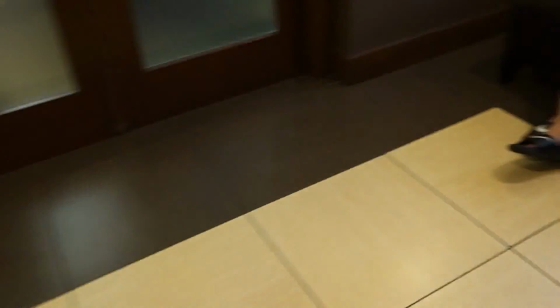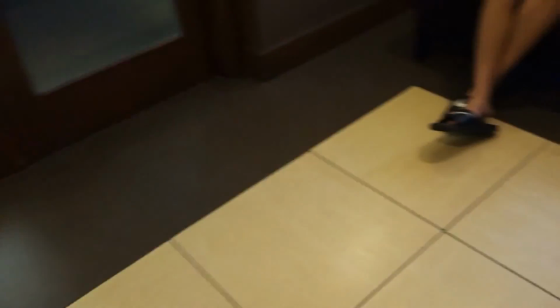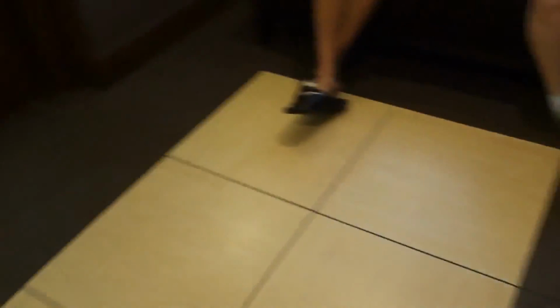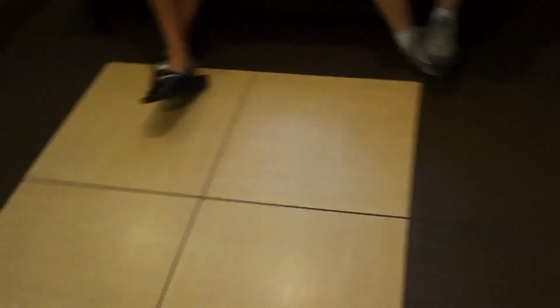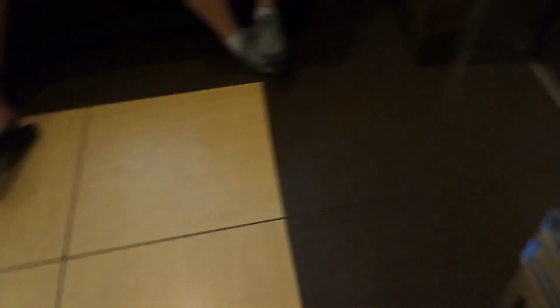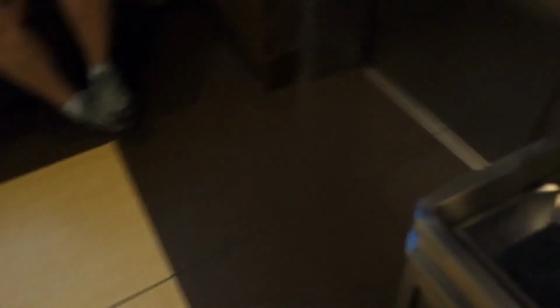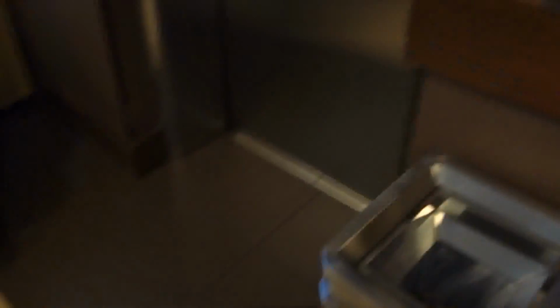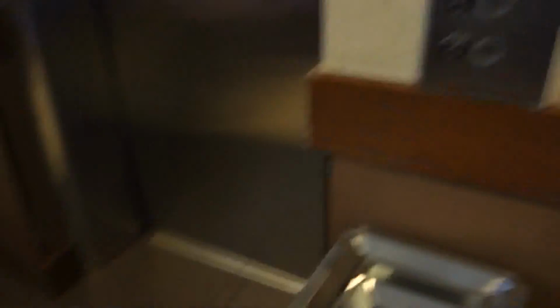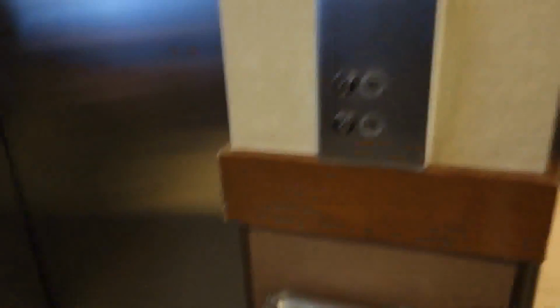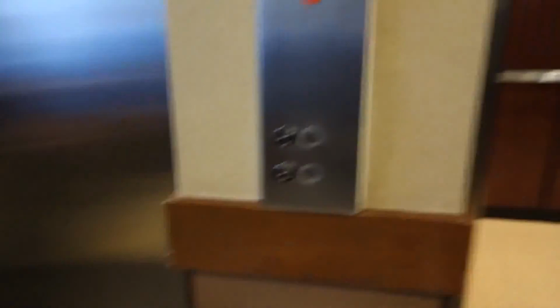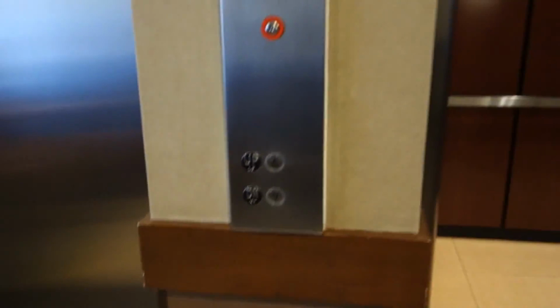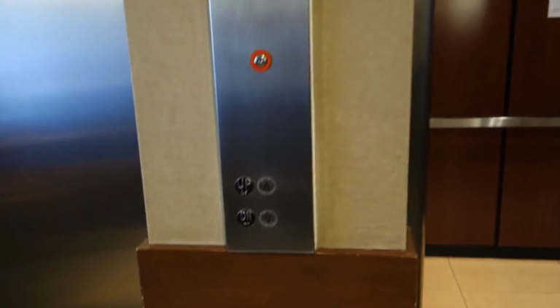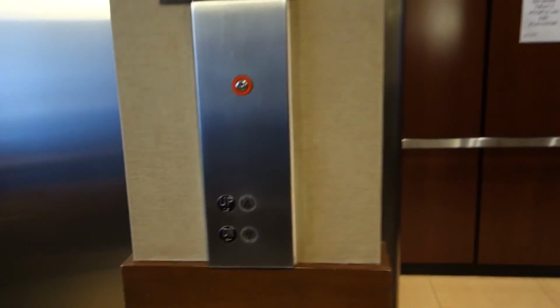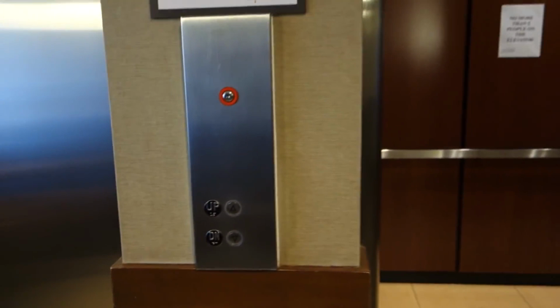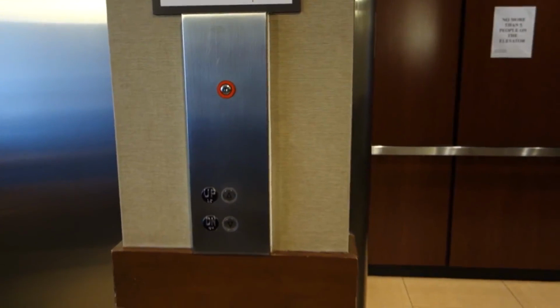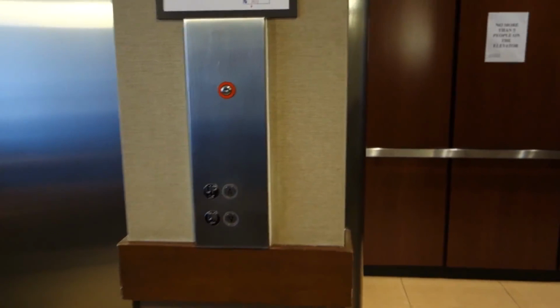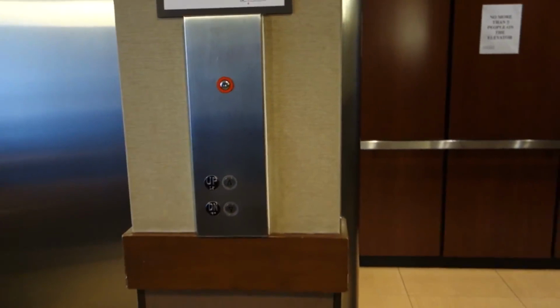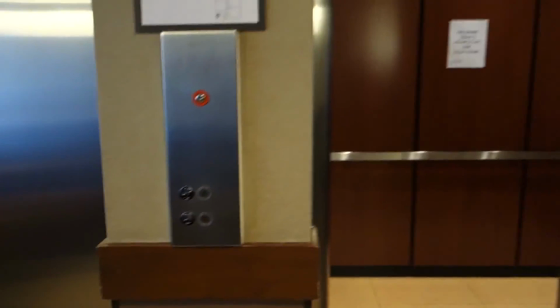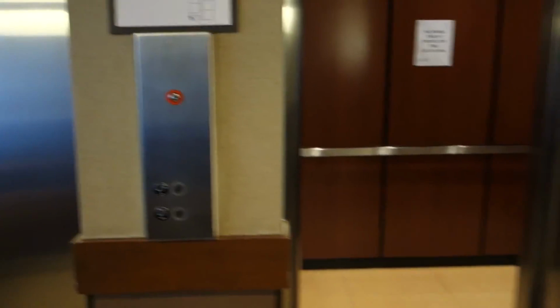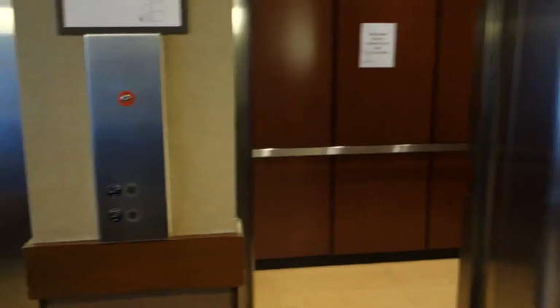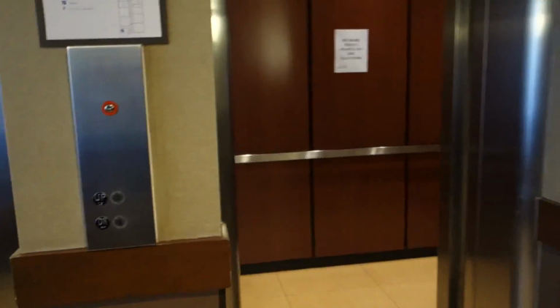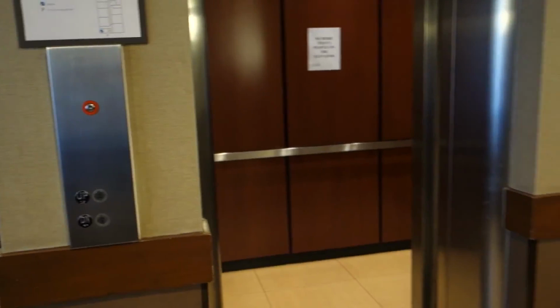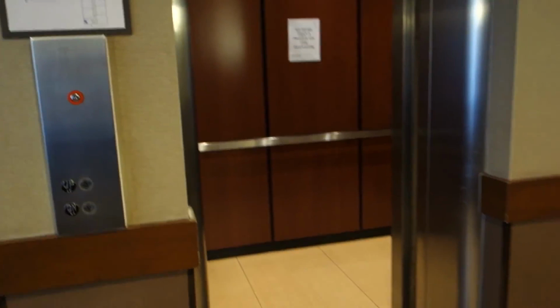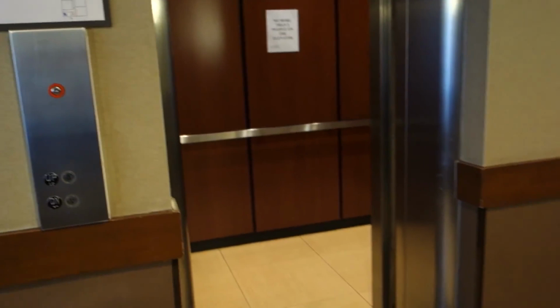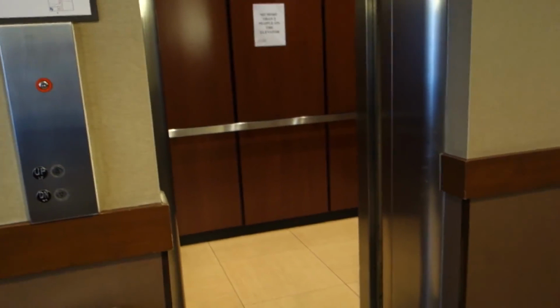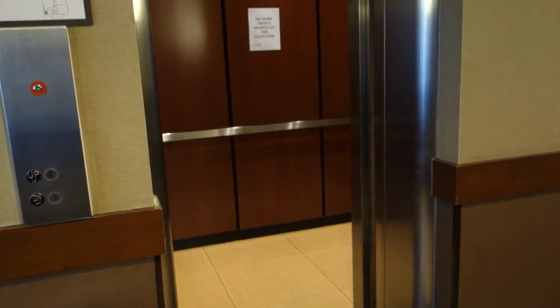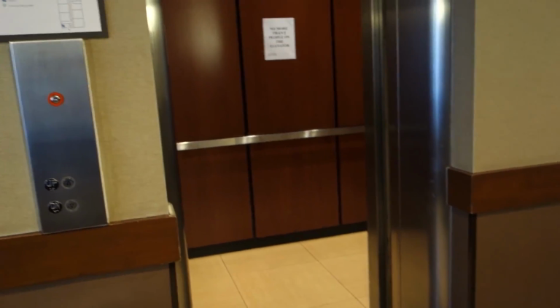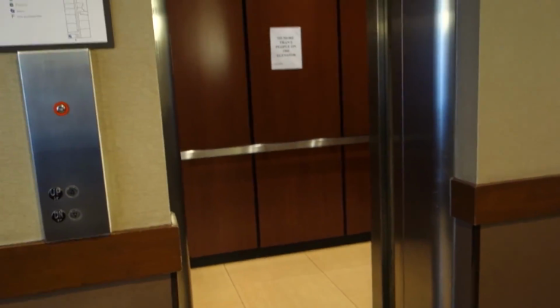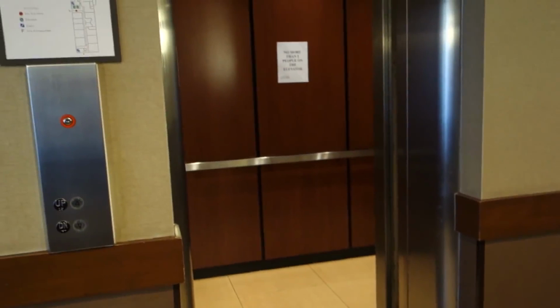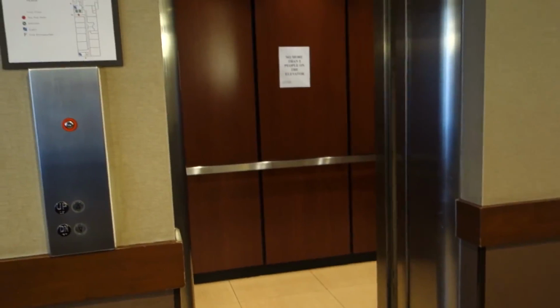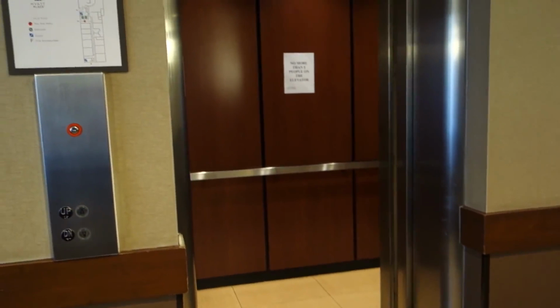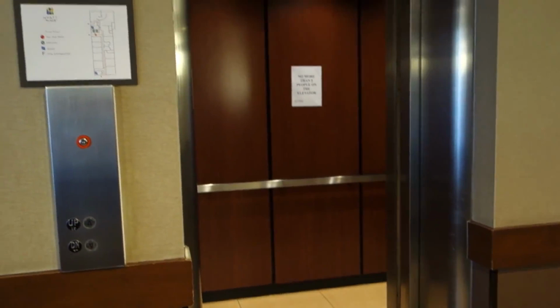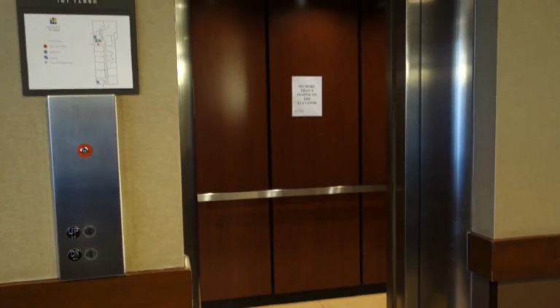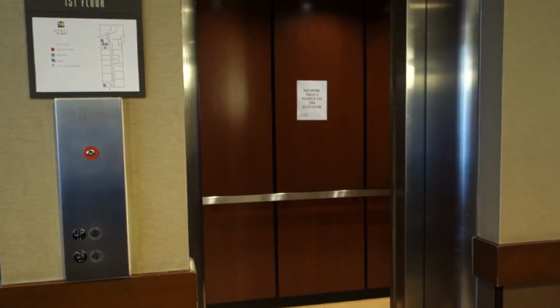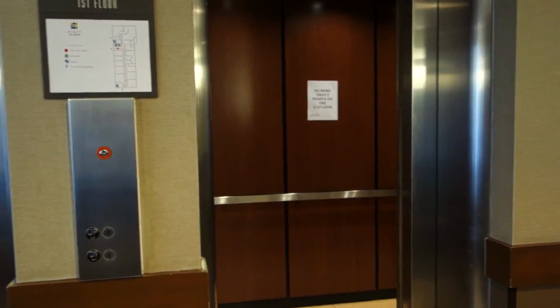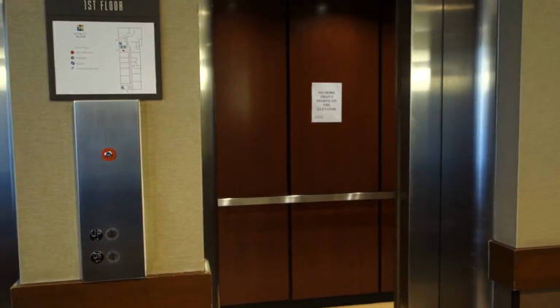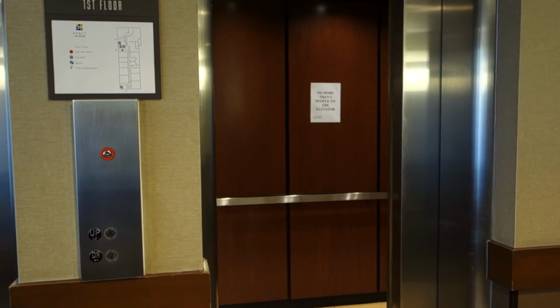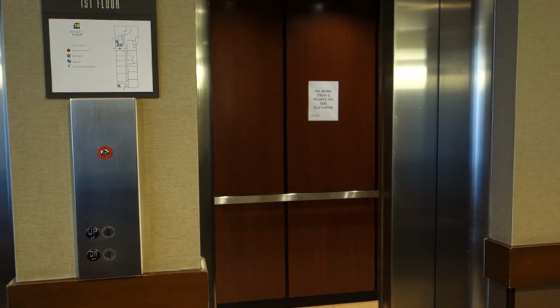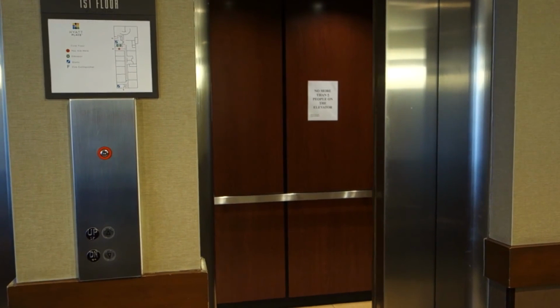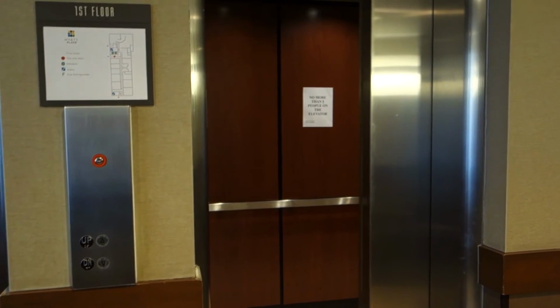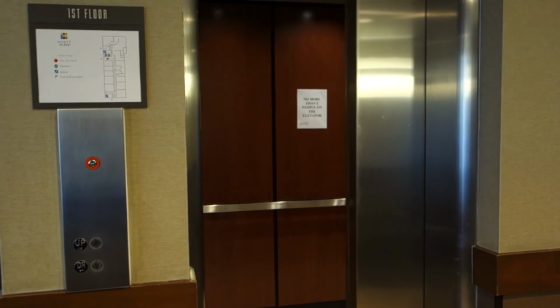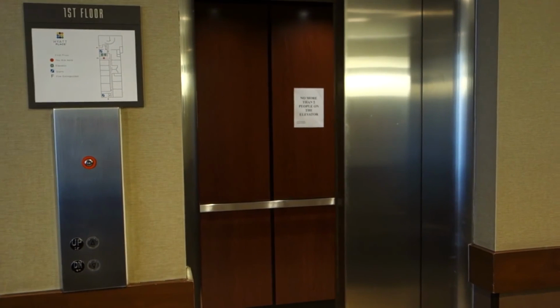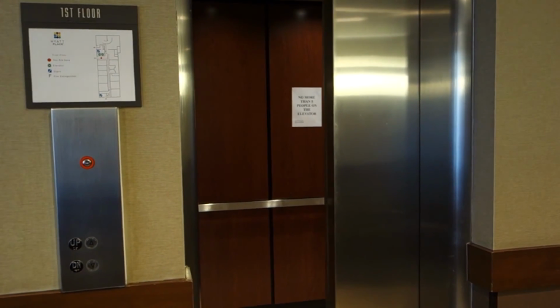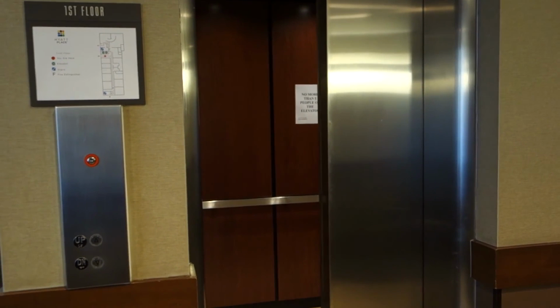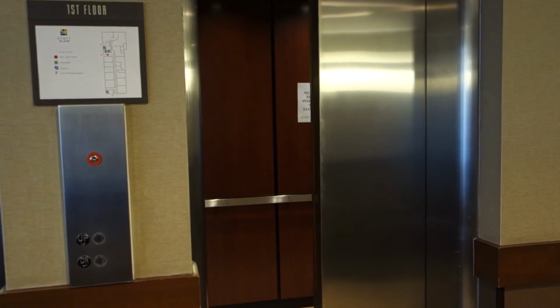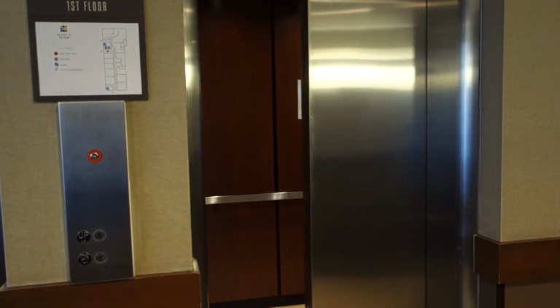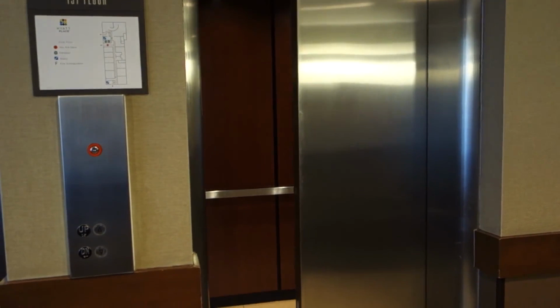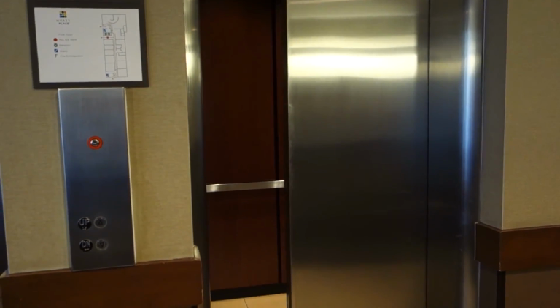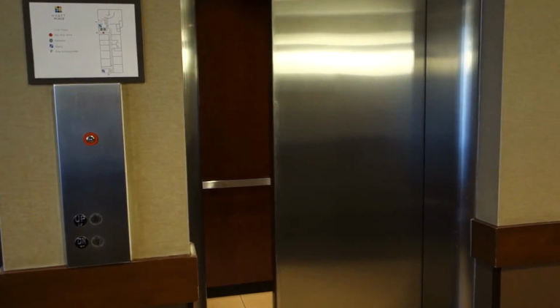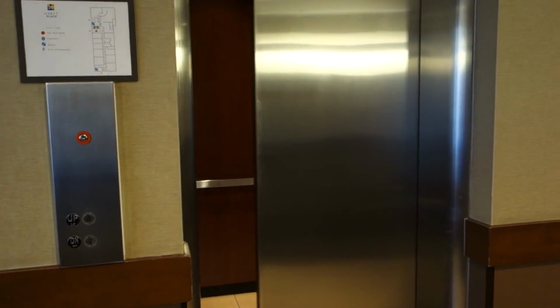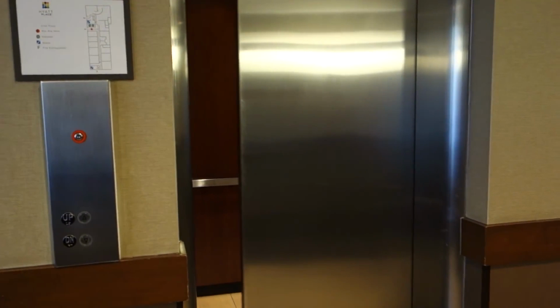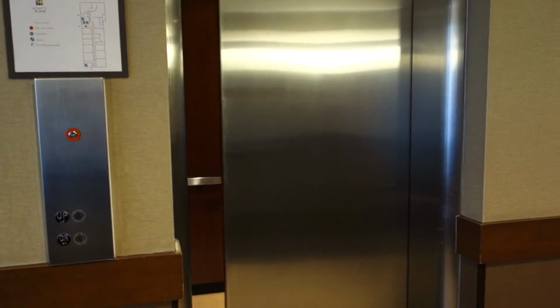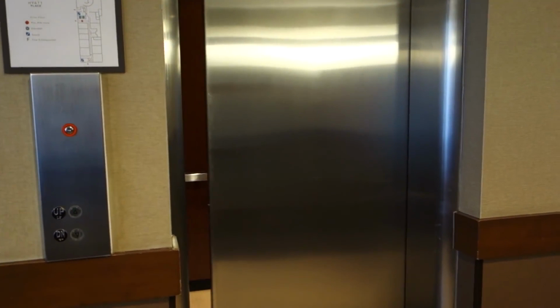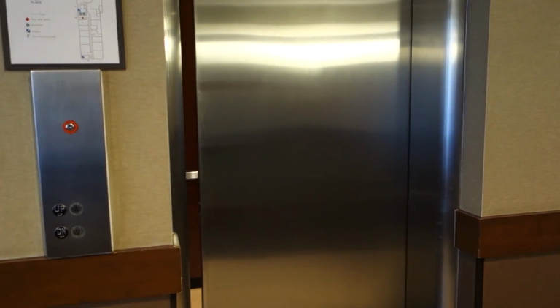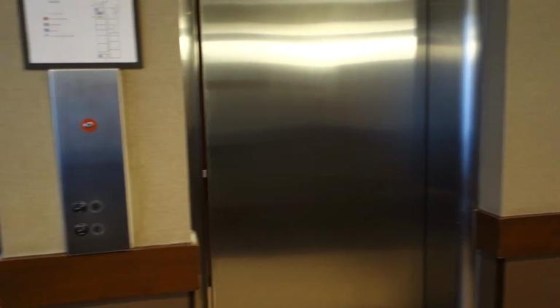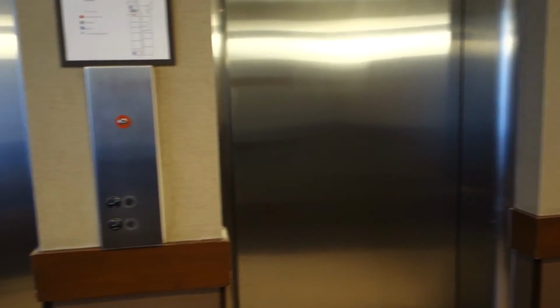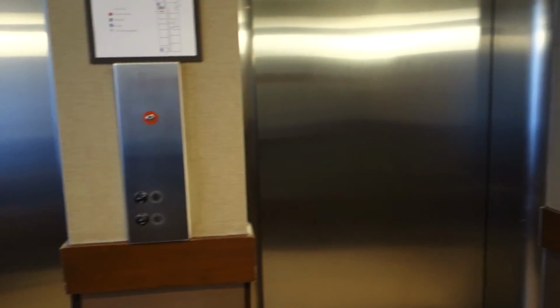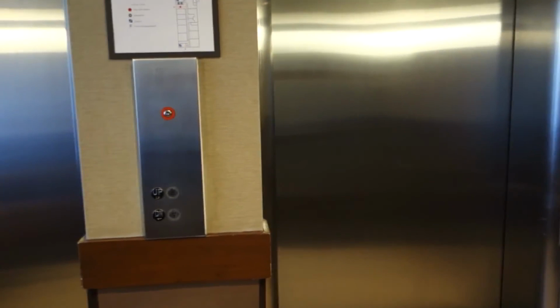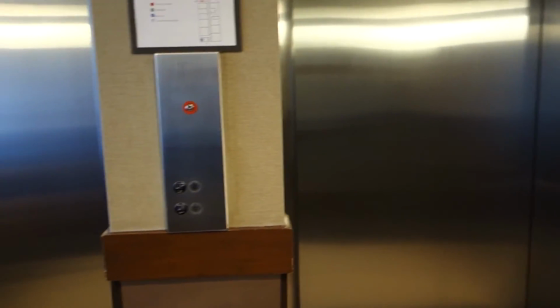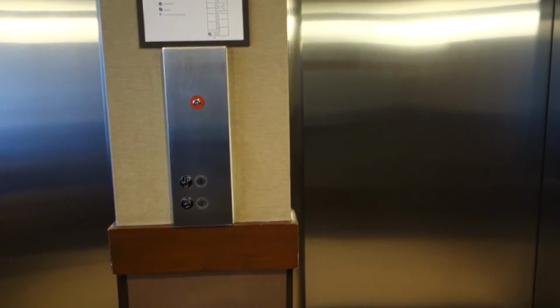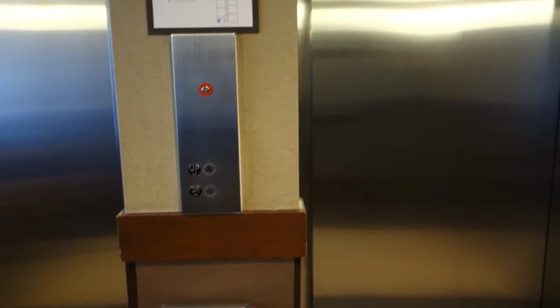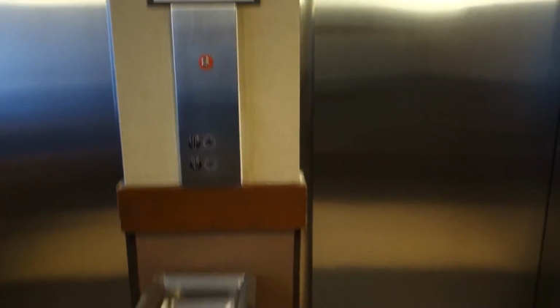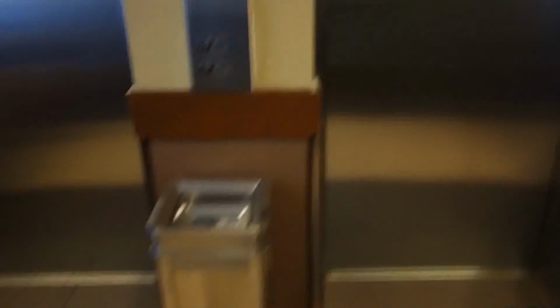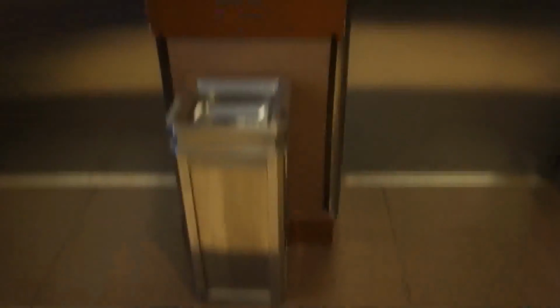This is one of those instances where you can't let call buttons like that fool you. Anyways, there it goes and that will be it.